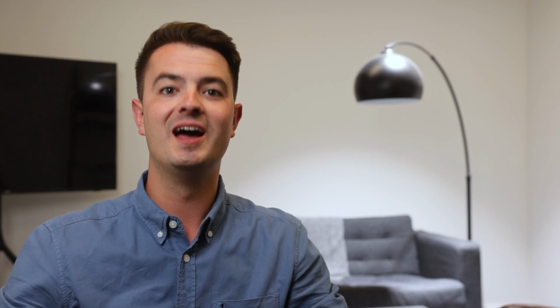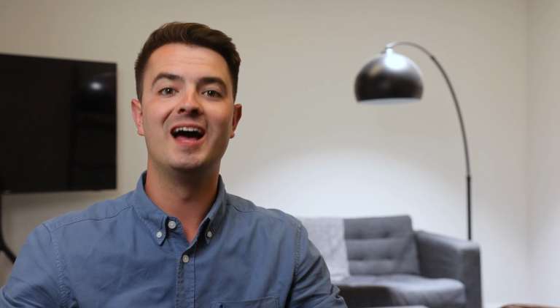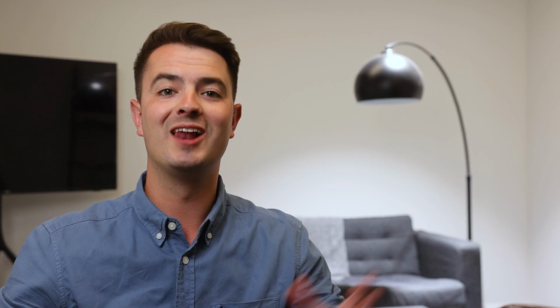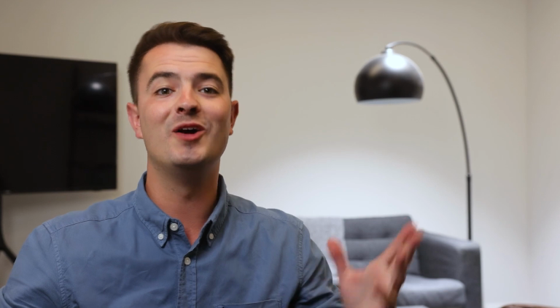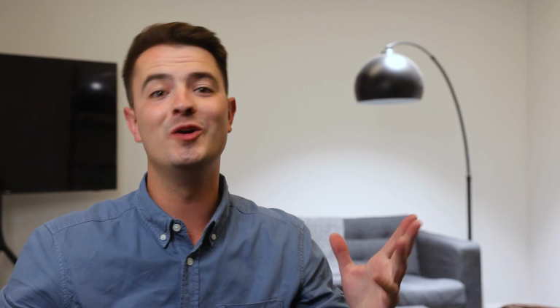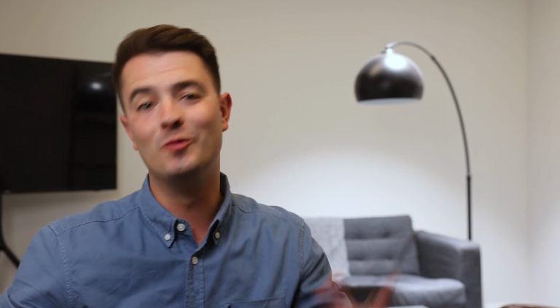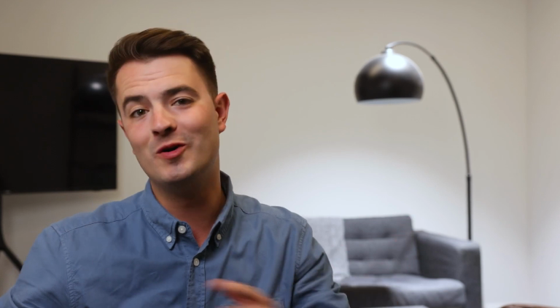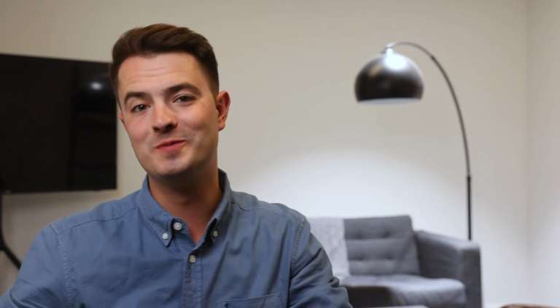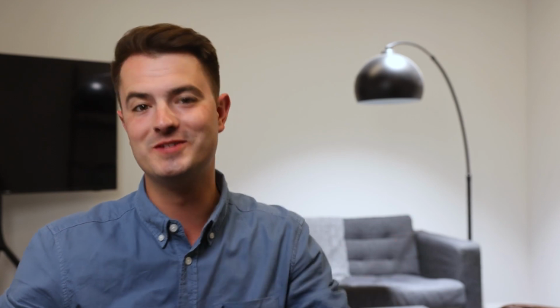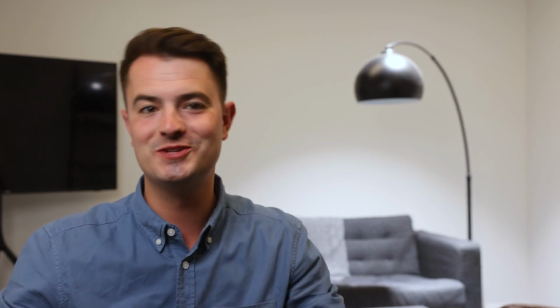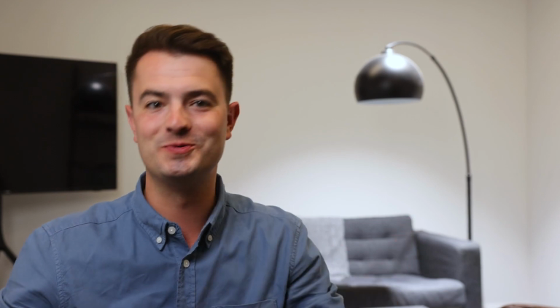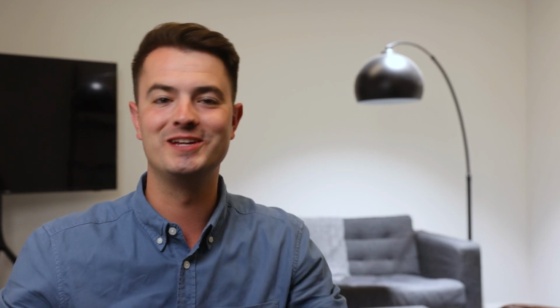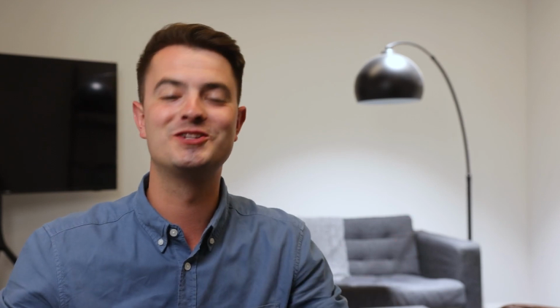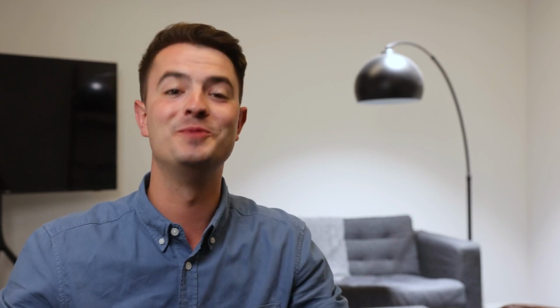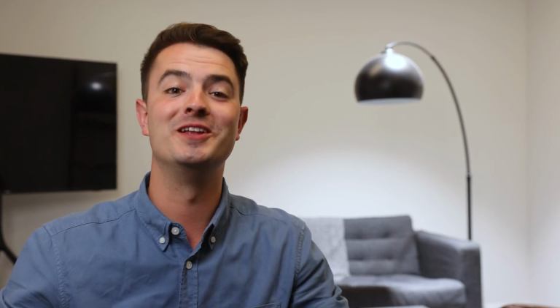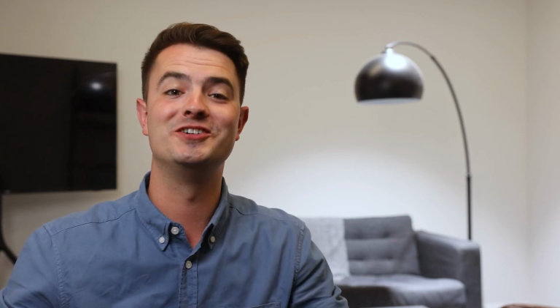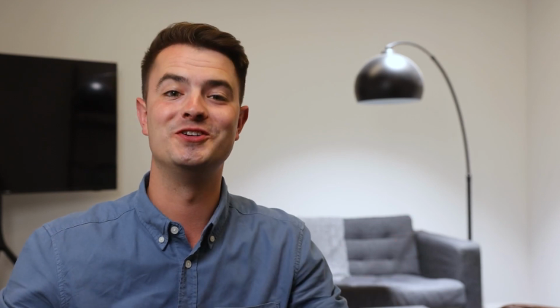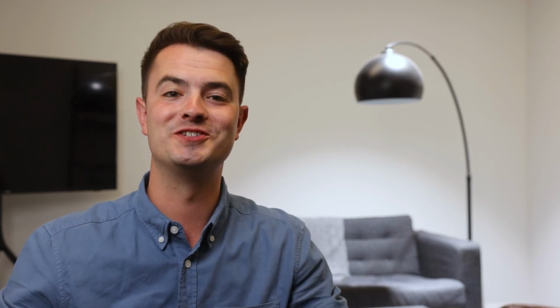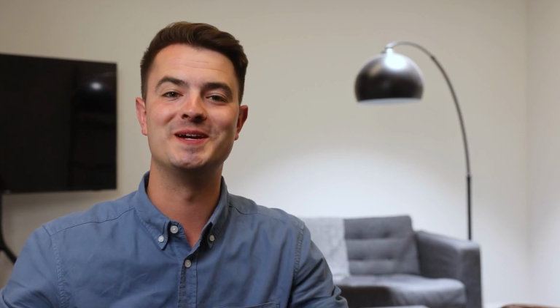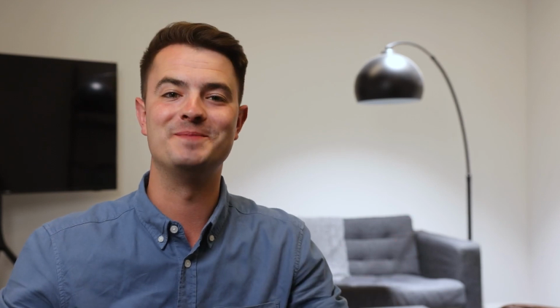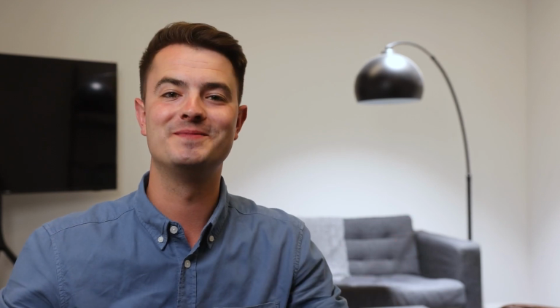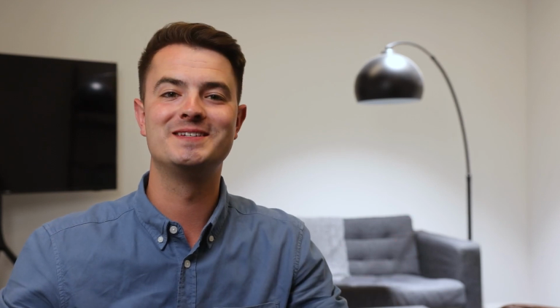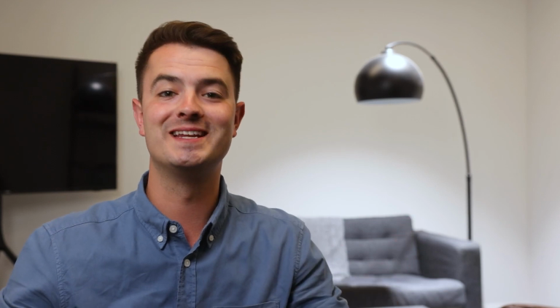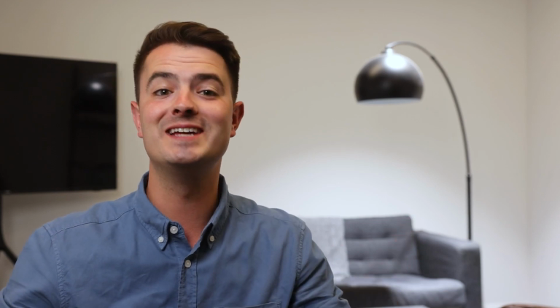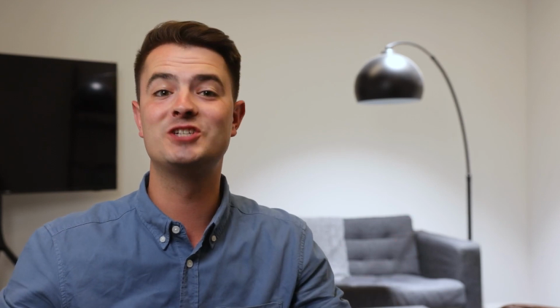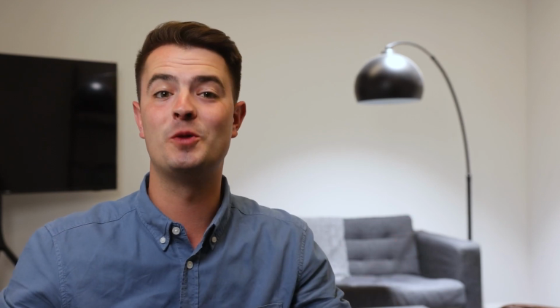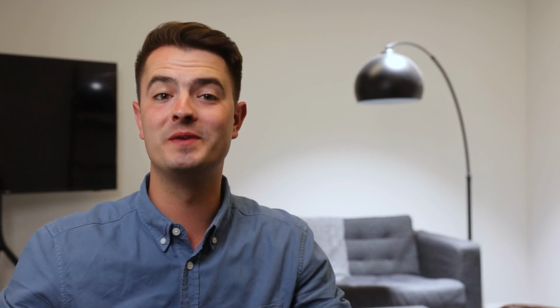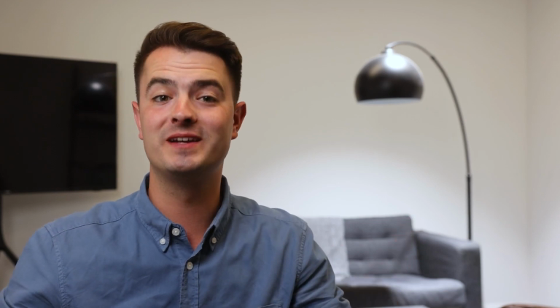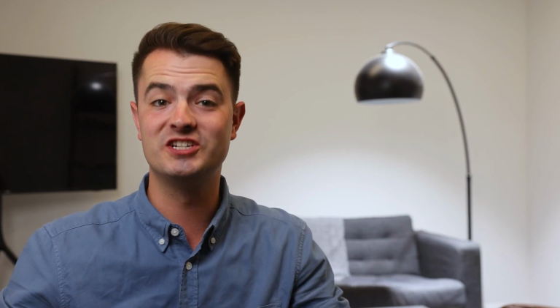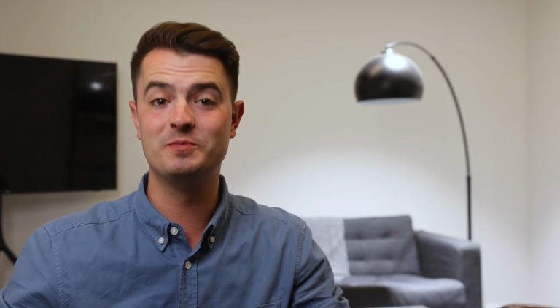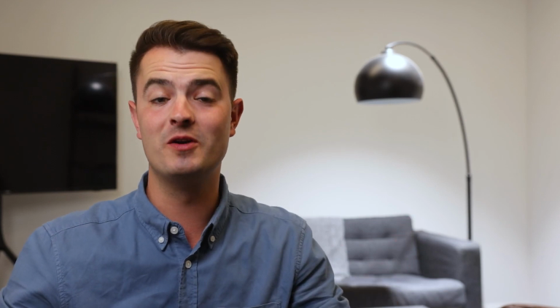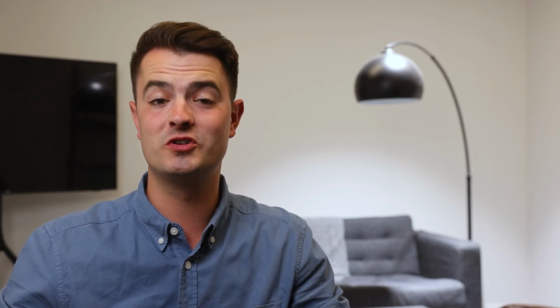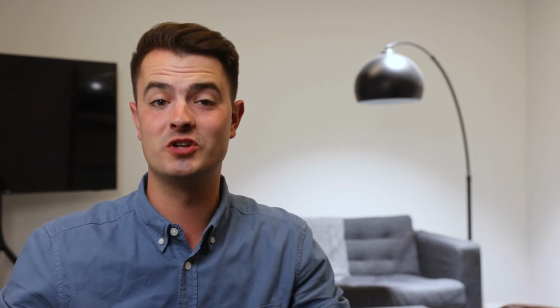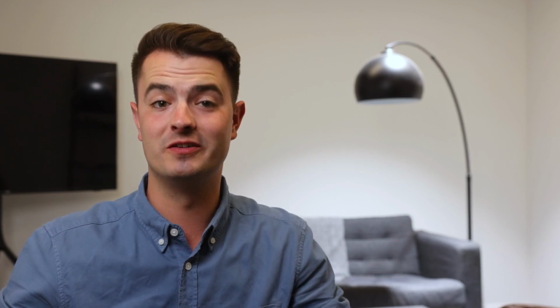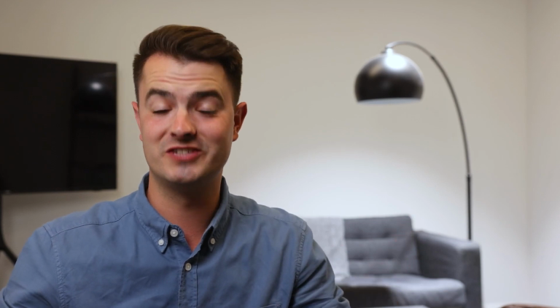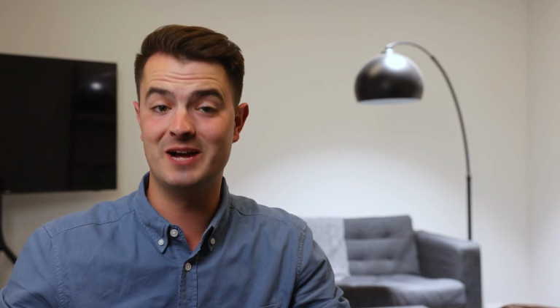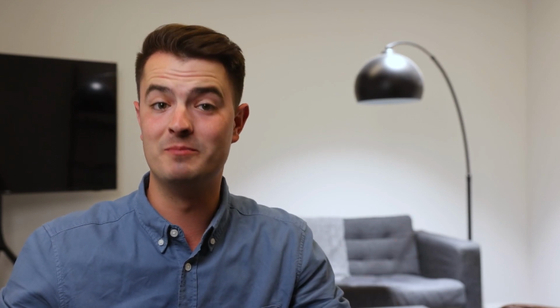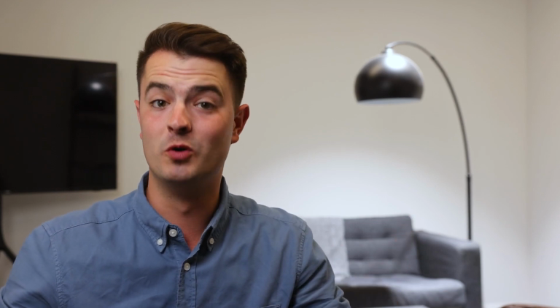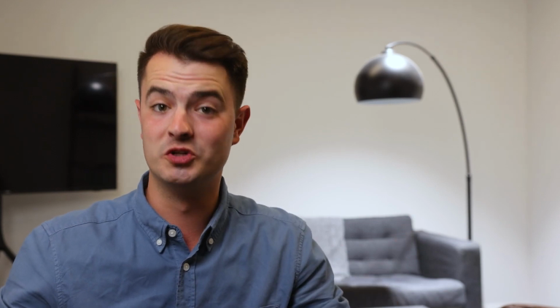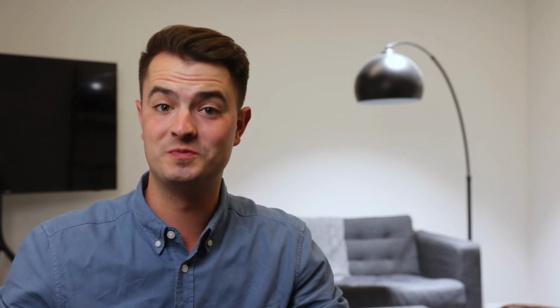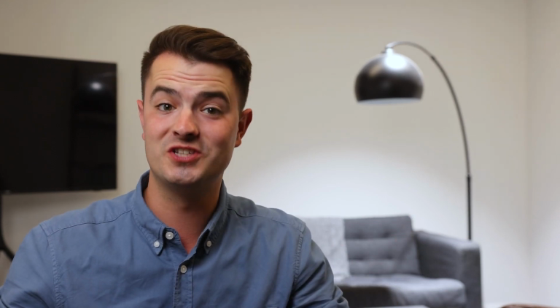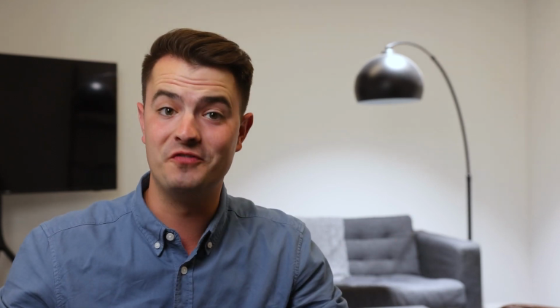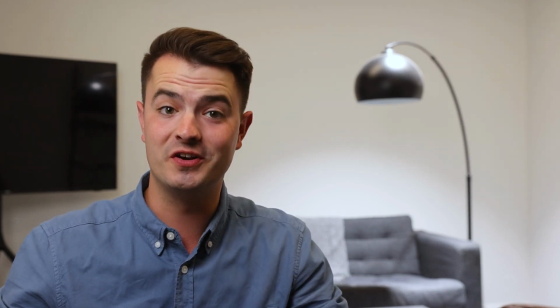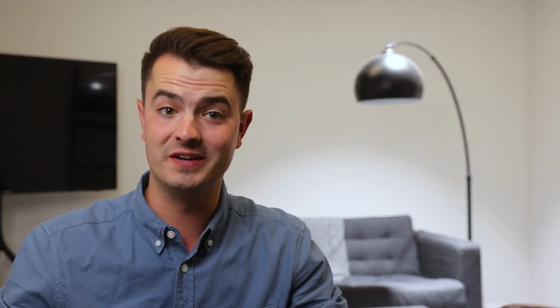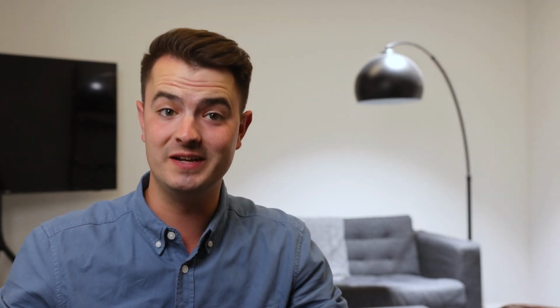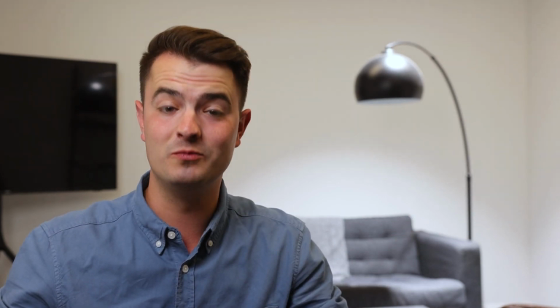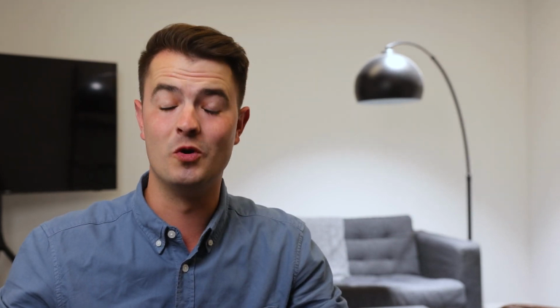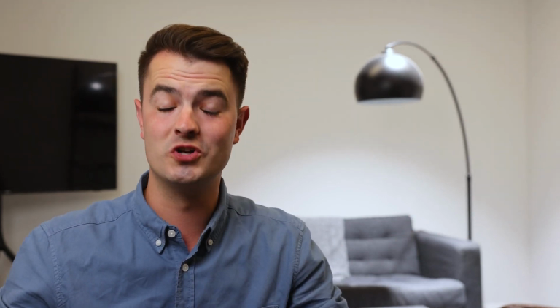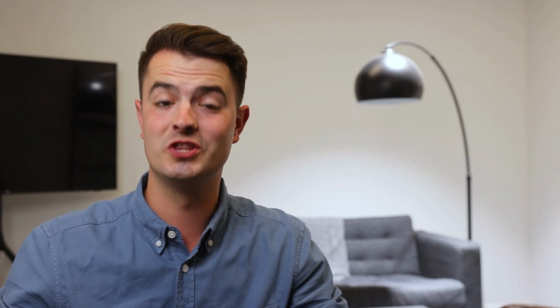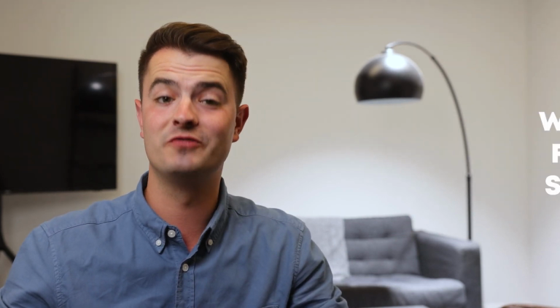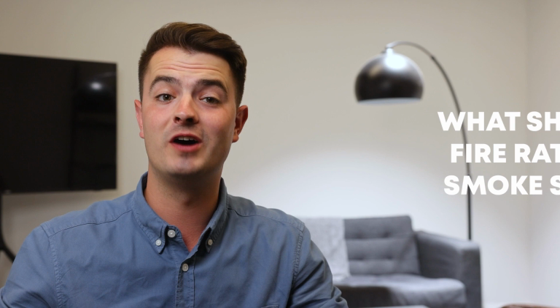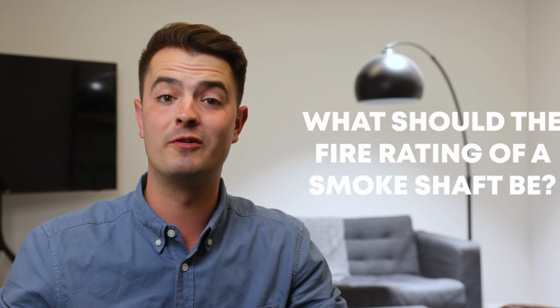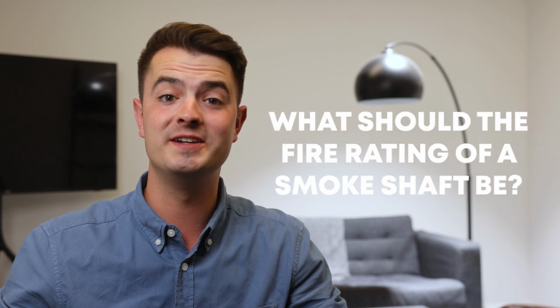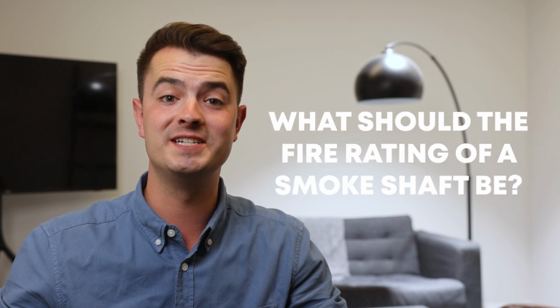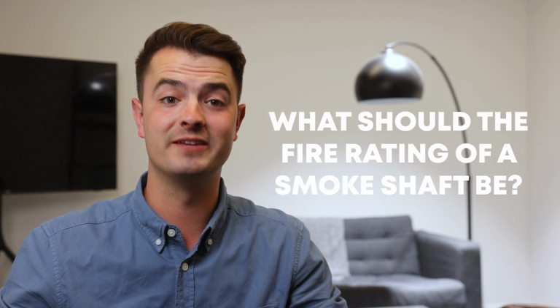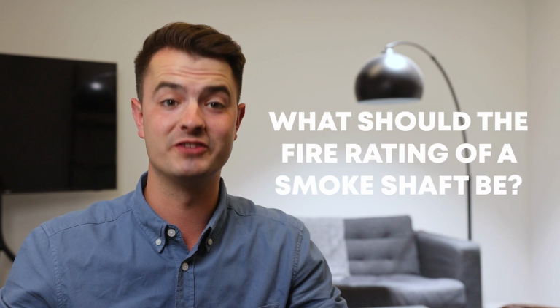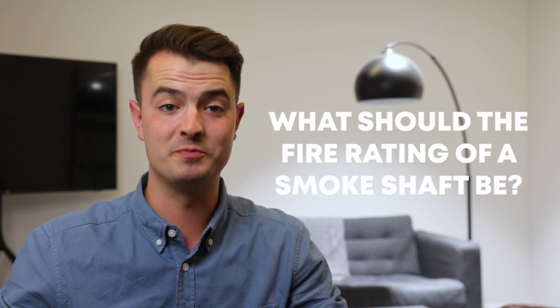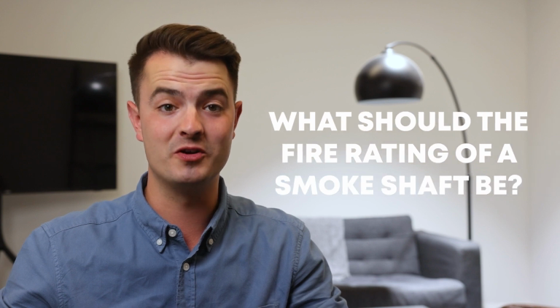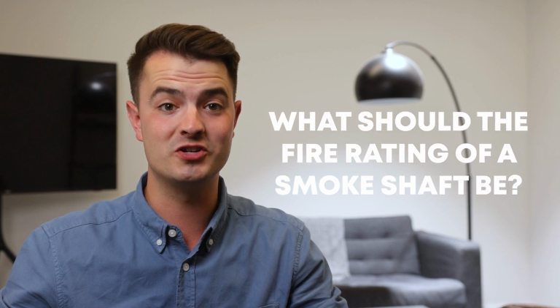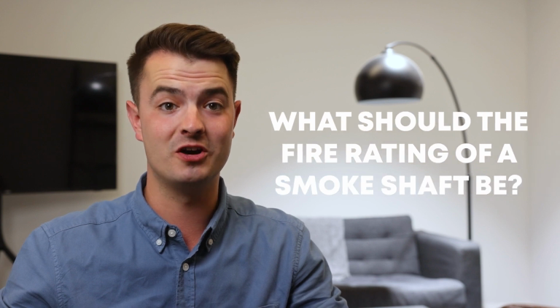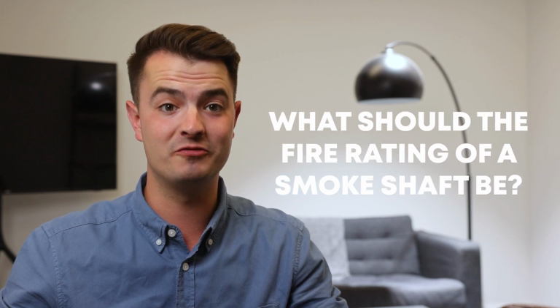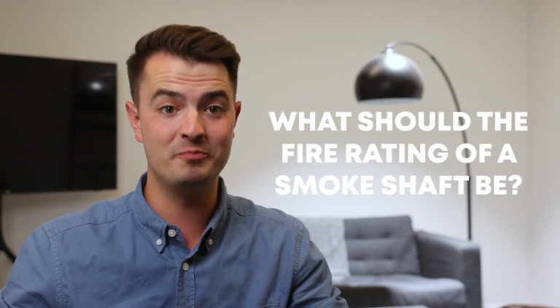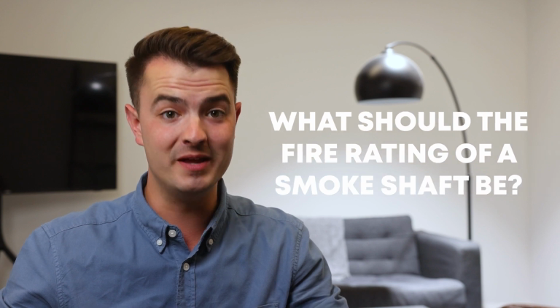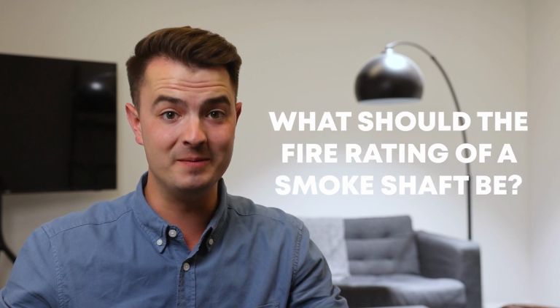Hello and welcome to this week's 2 Minute Tuesday. Today's topic is smoke shafts, and more specifically, what should the fire rating of a smoke shaft be?